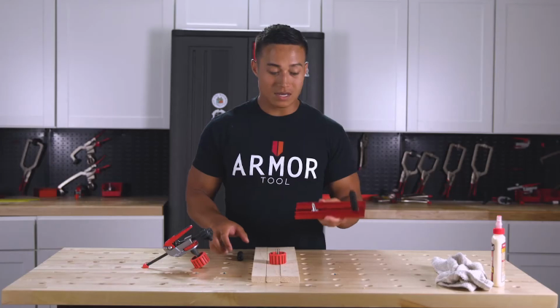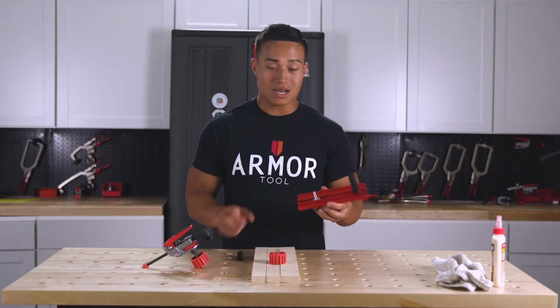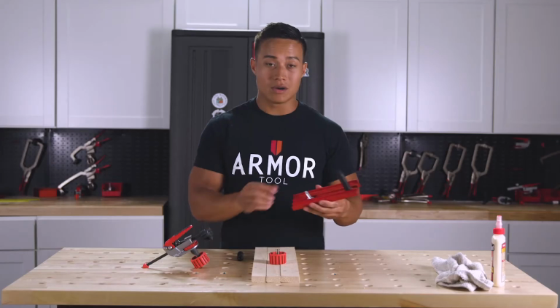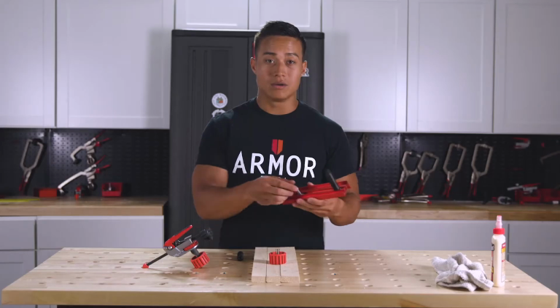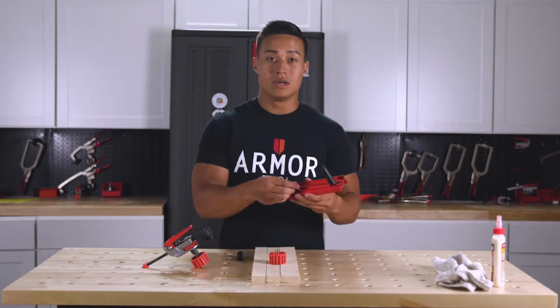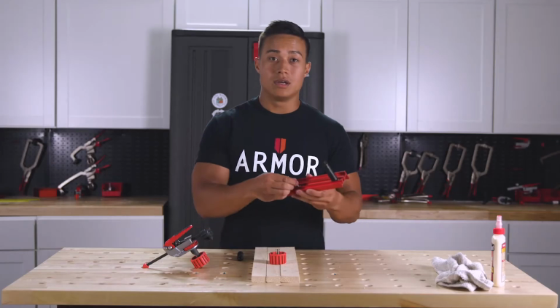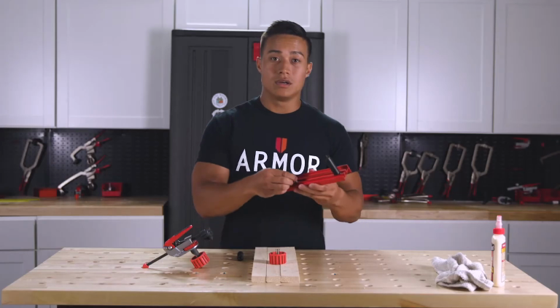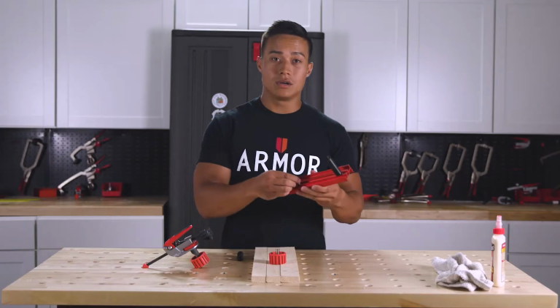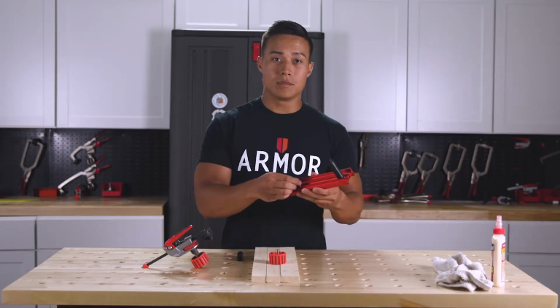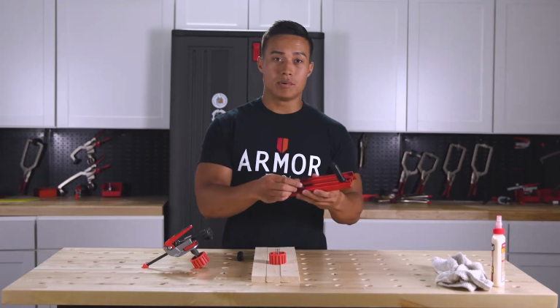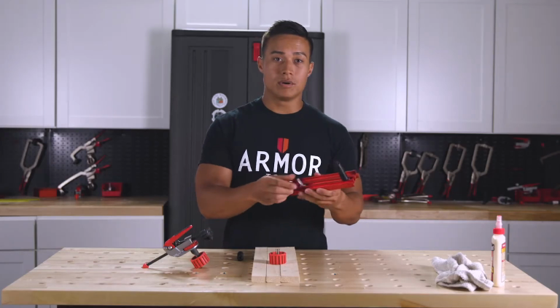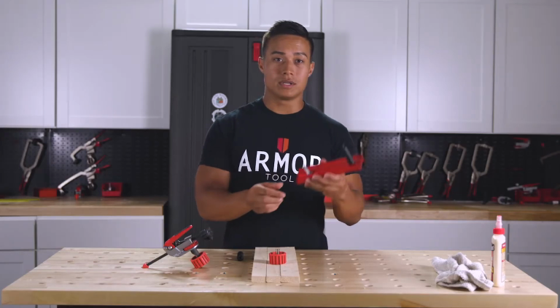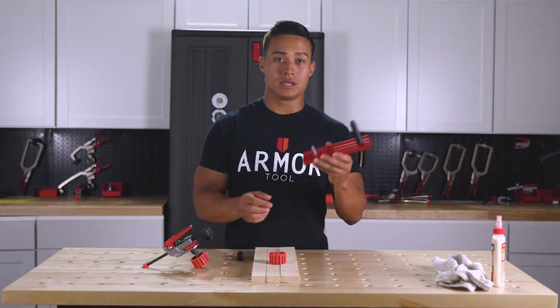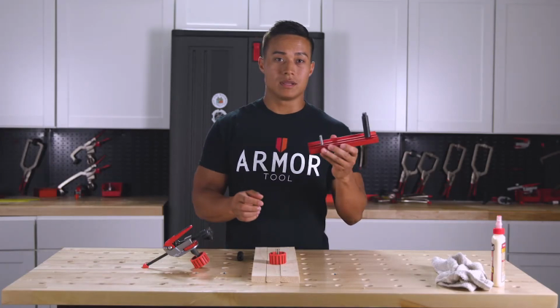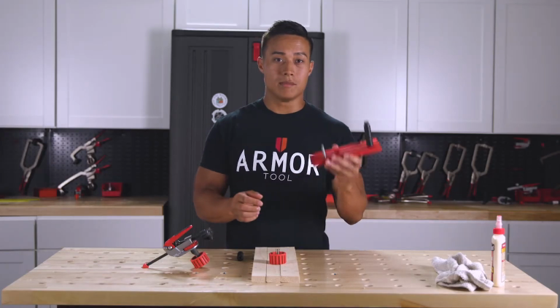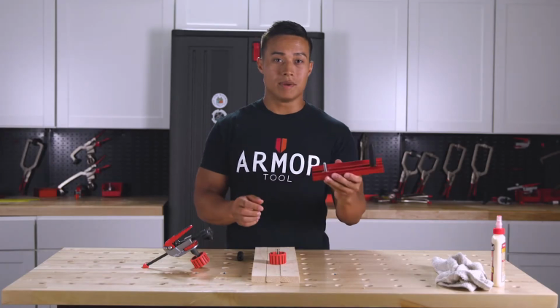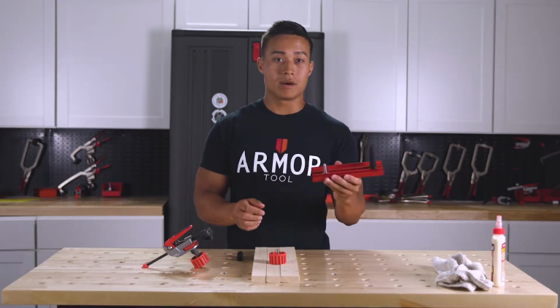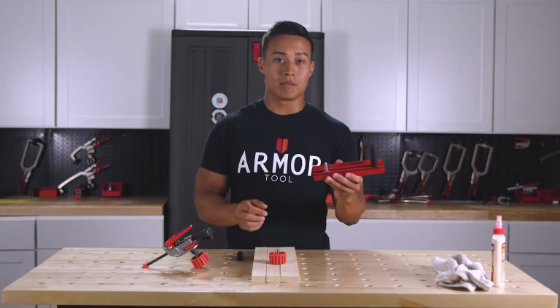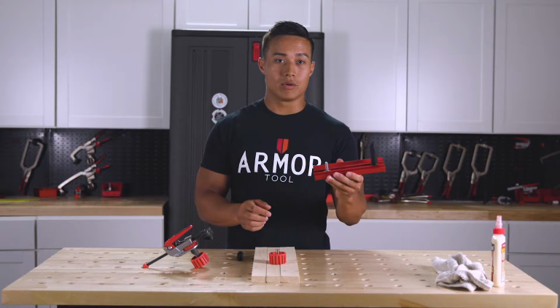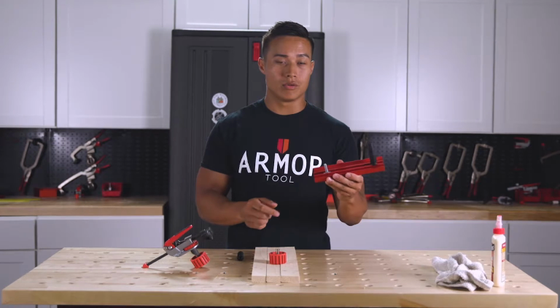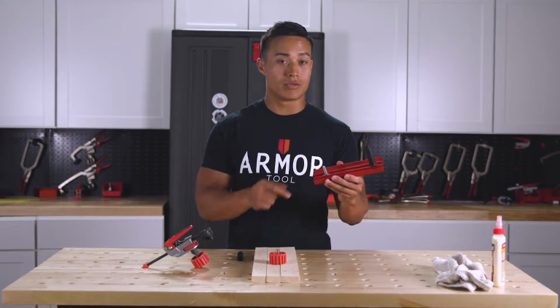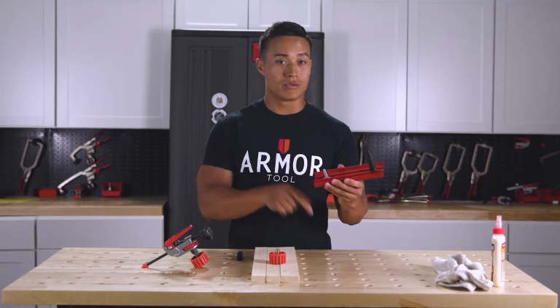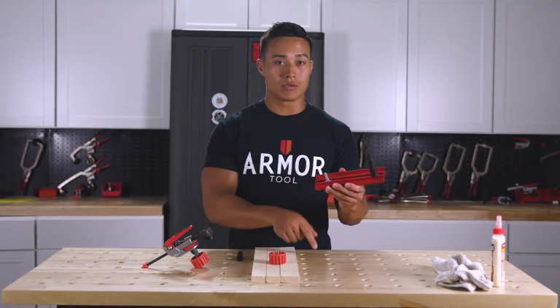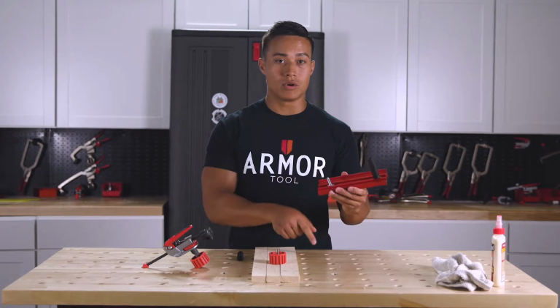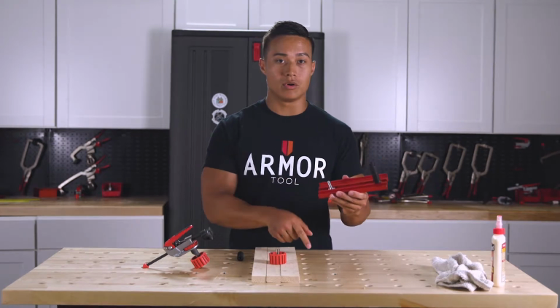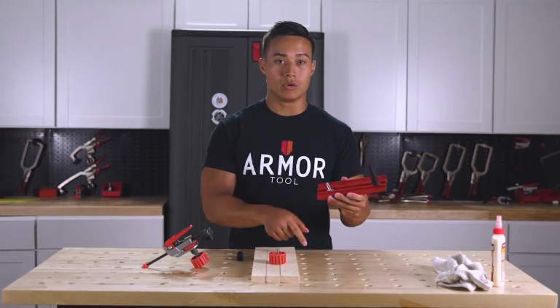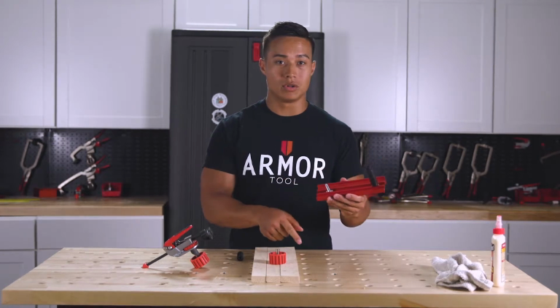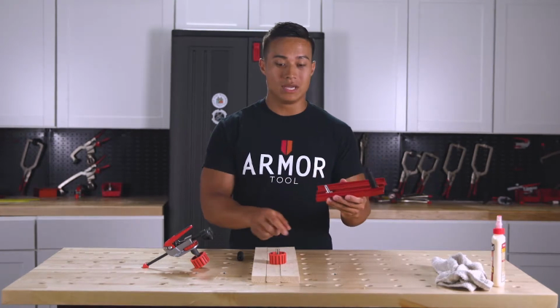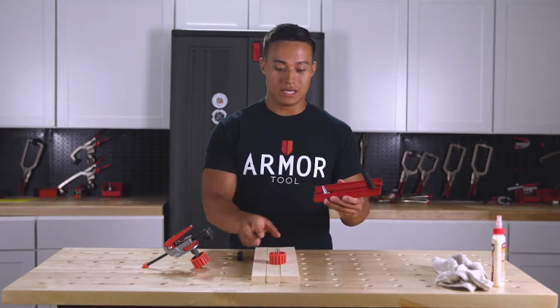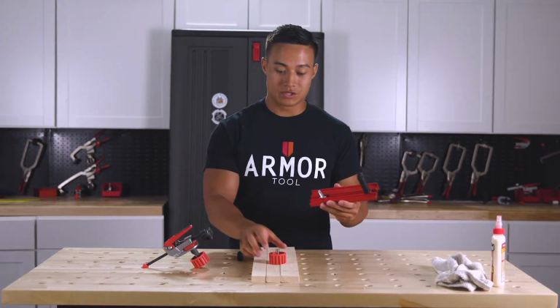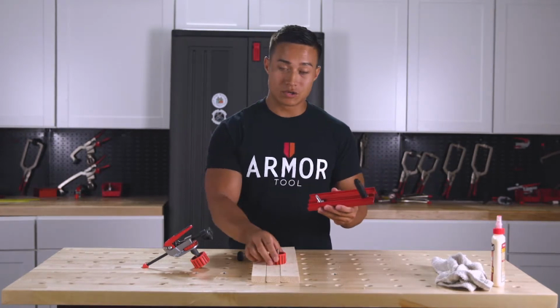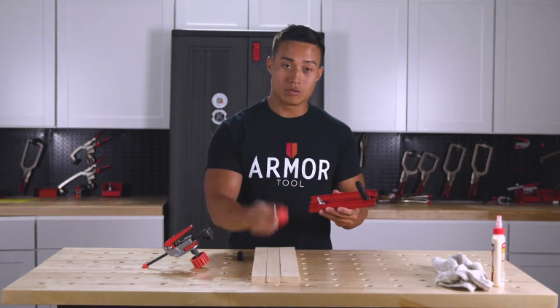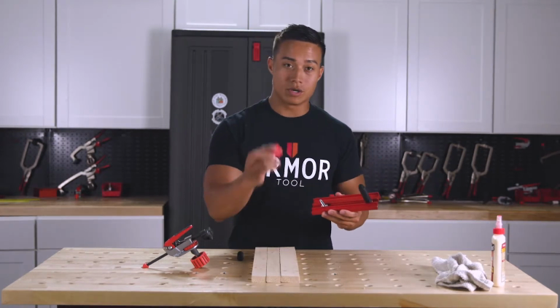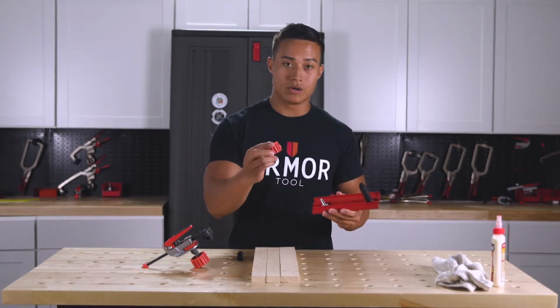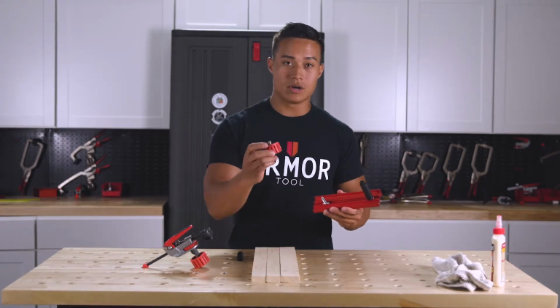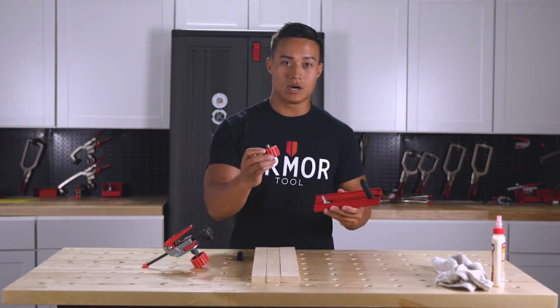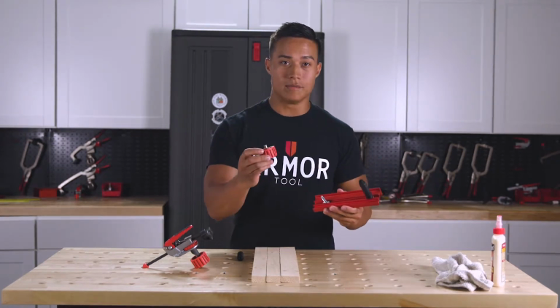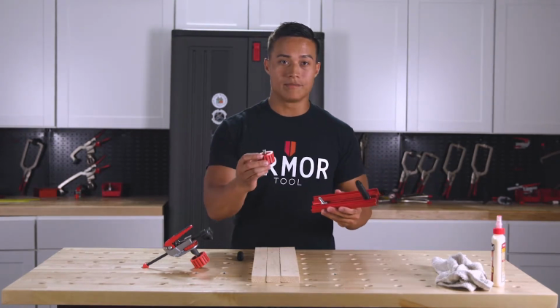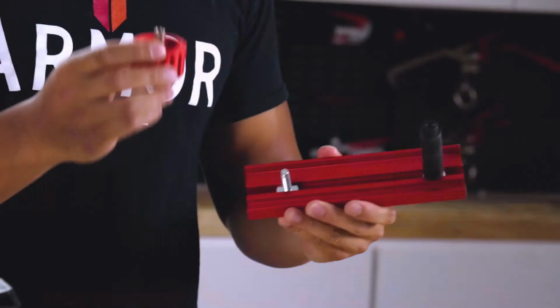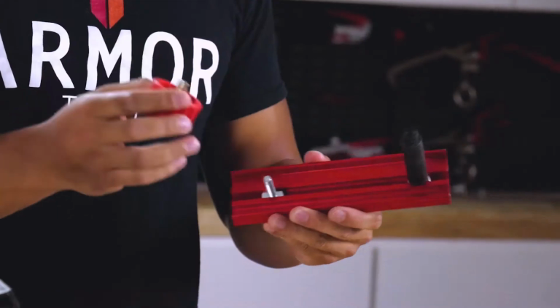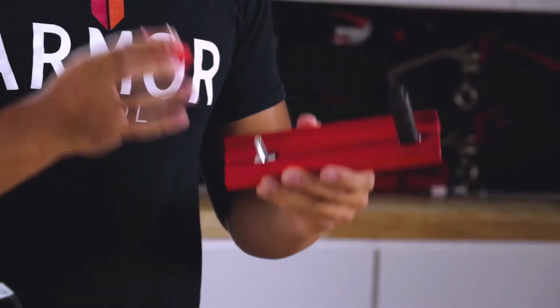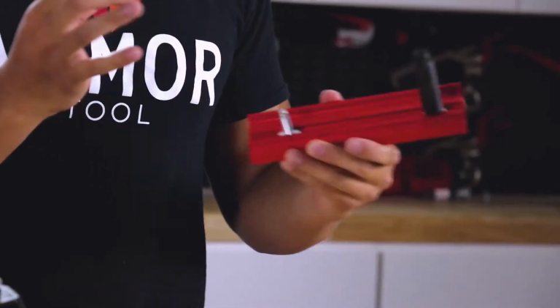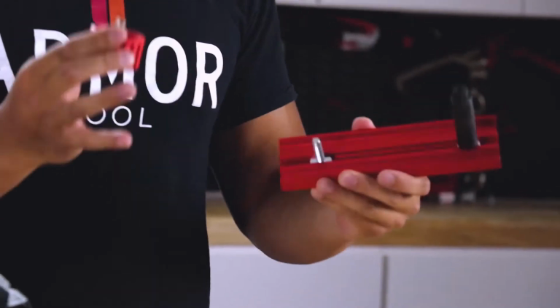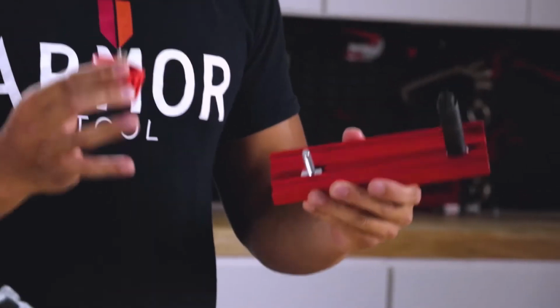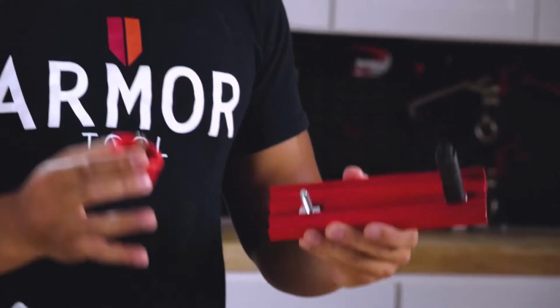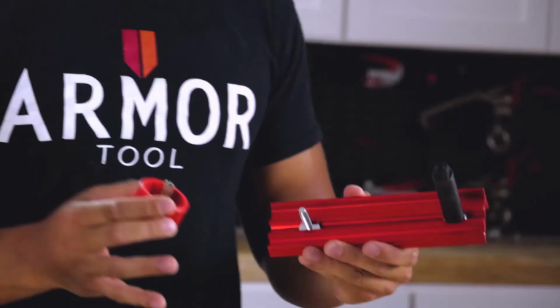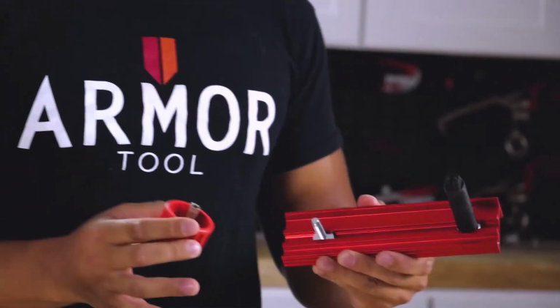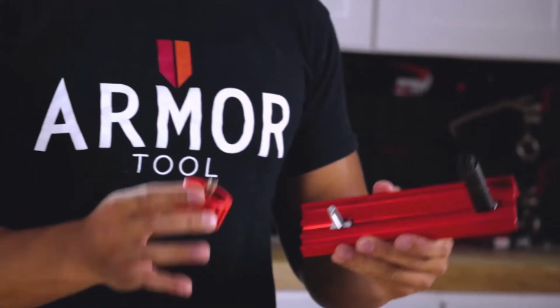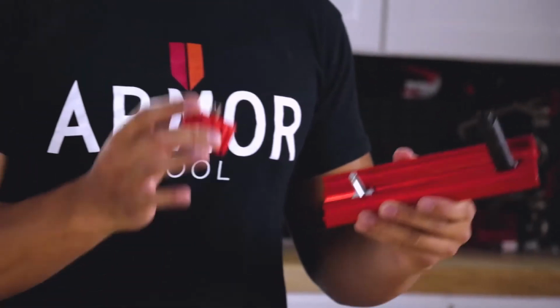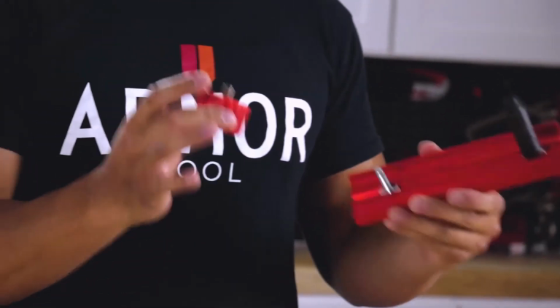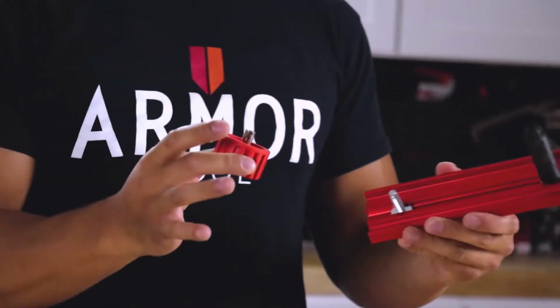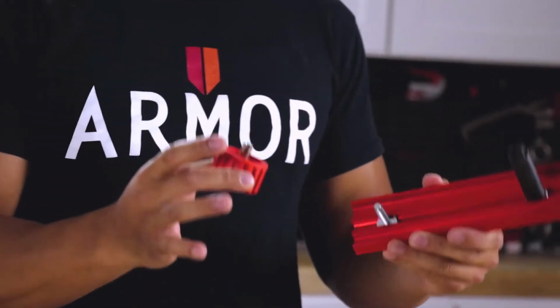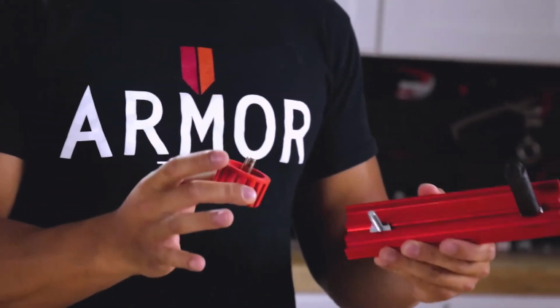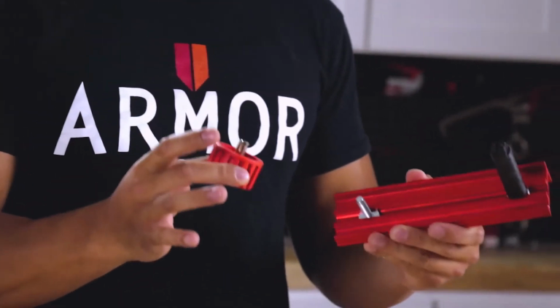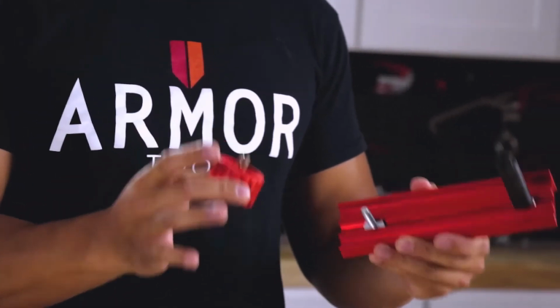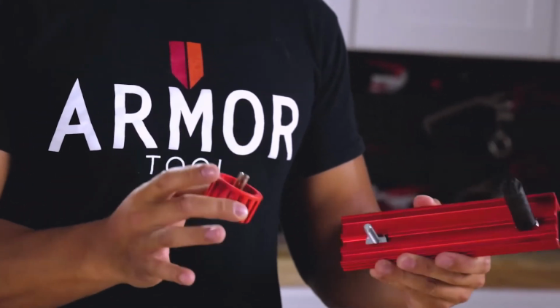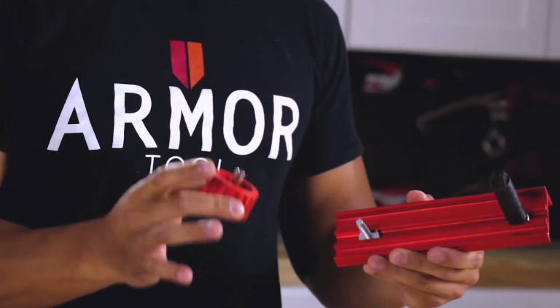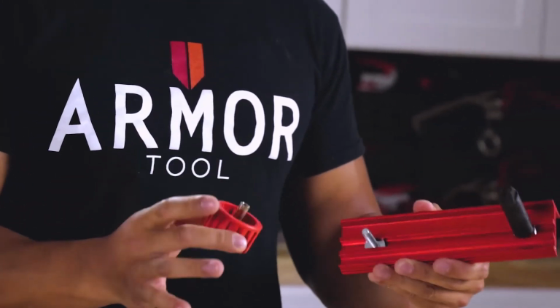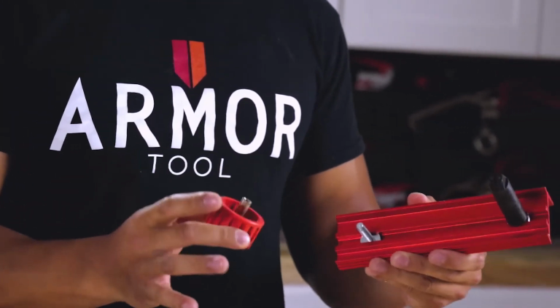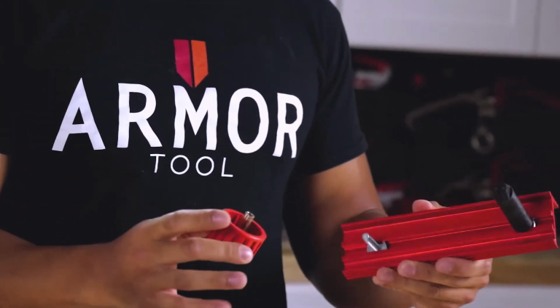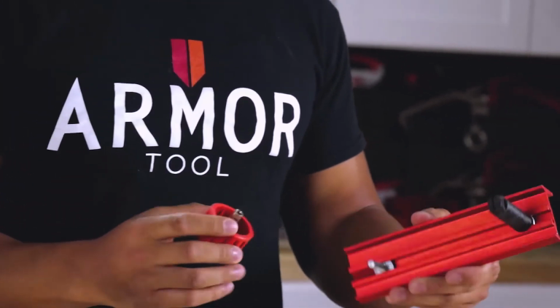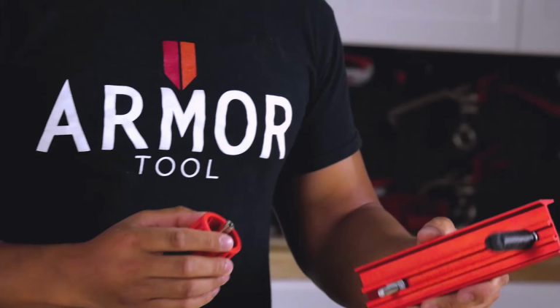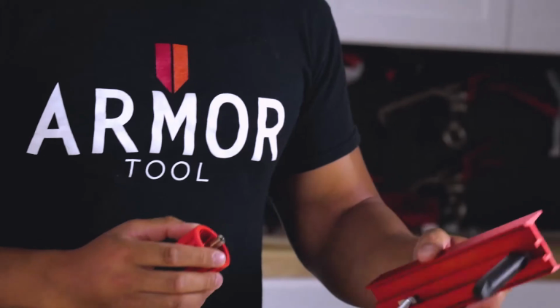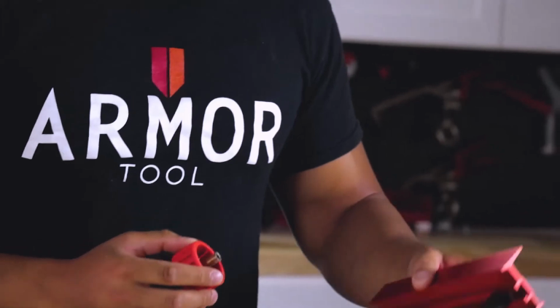Now you're going to put the bare bolt through the hole and screw on your knob. You can probably get away with just using one knob on your fence.